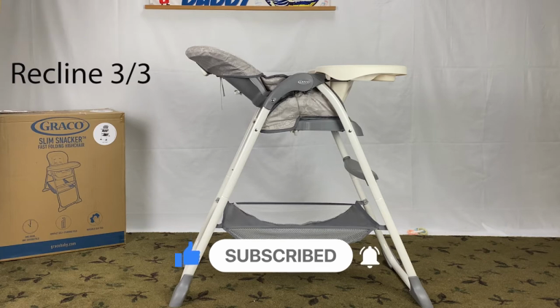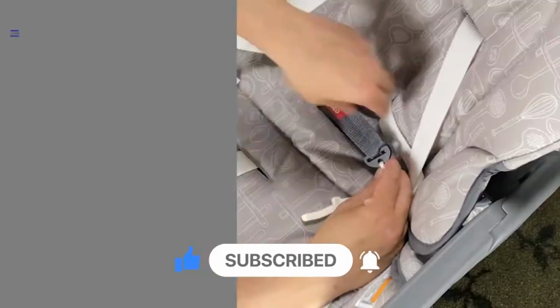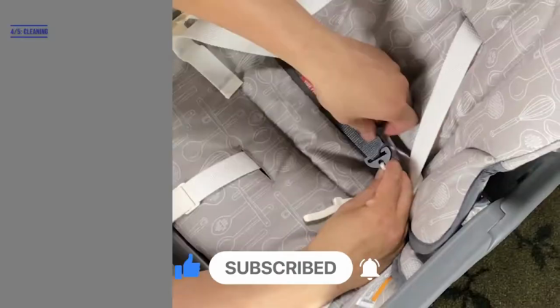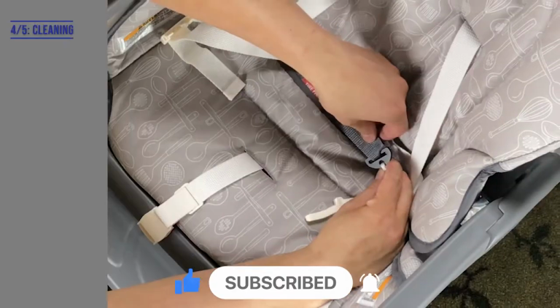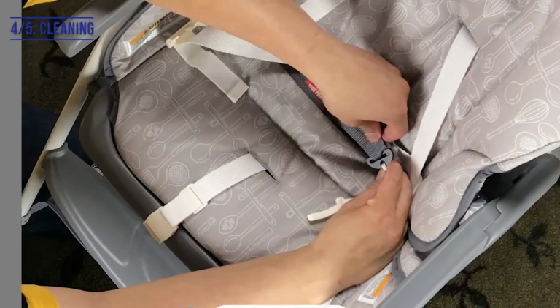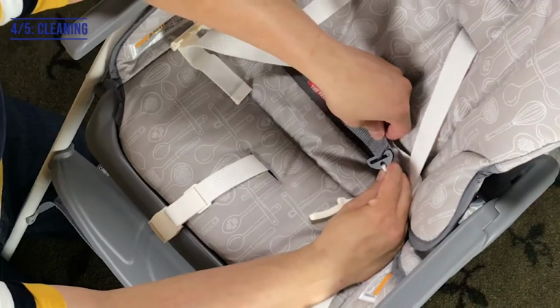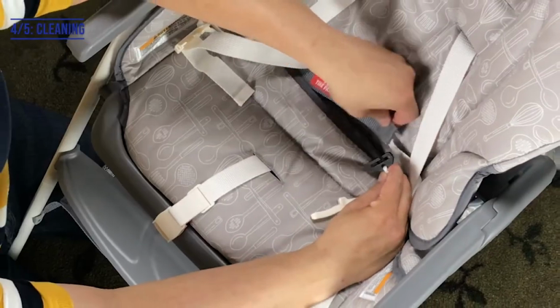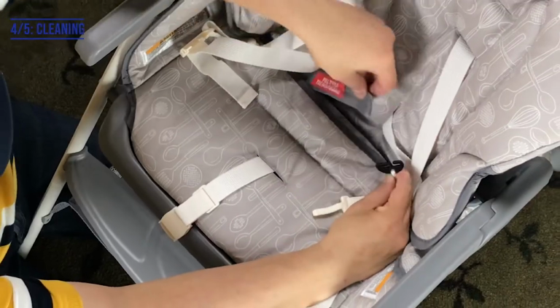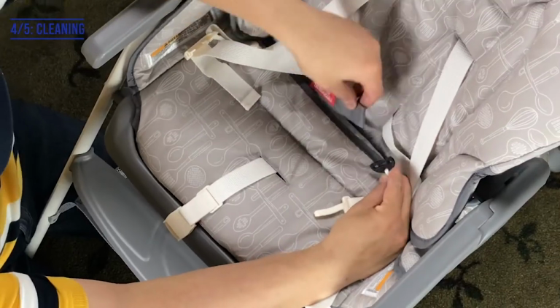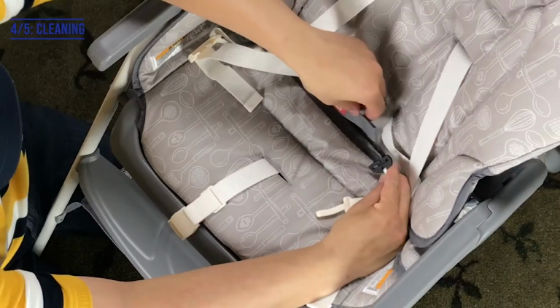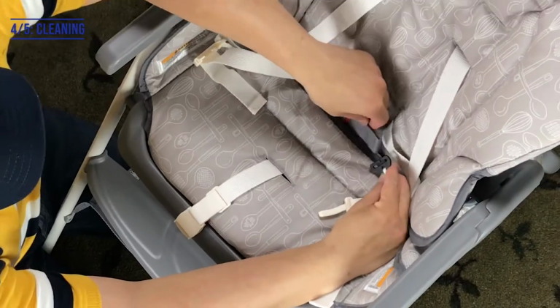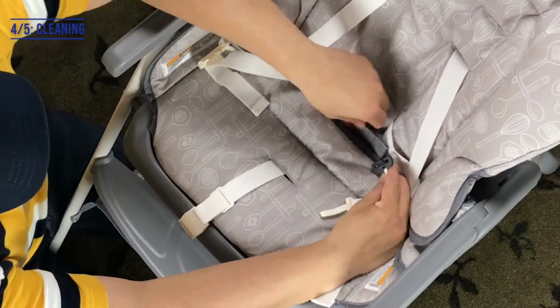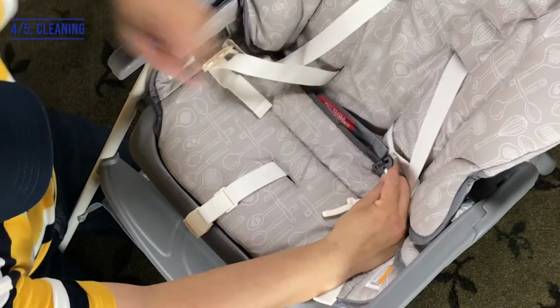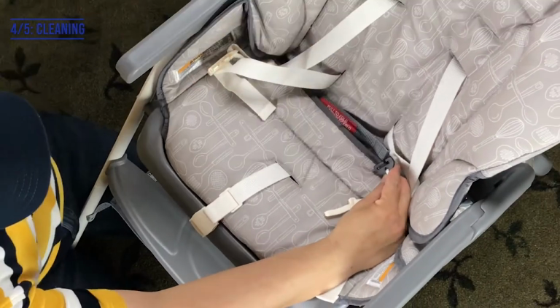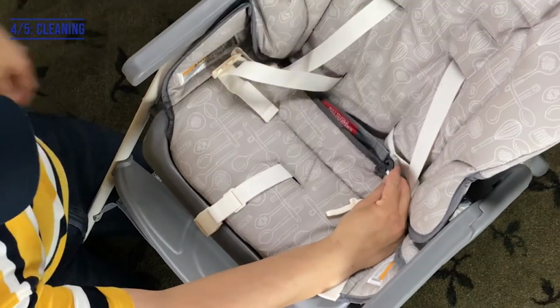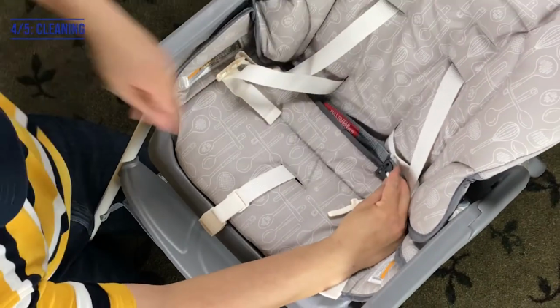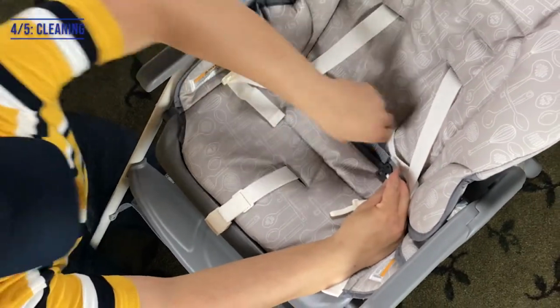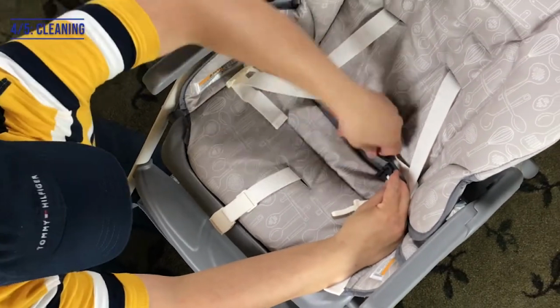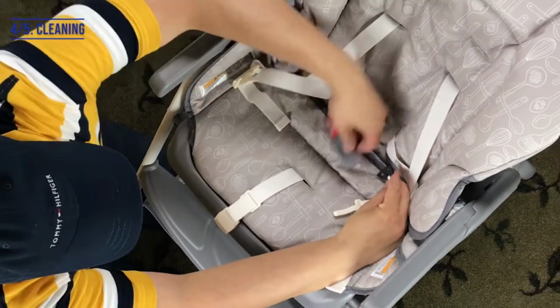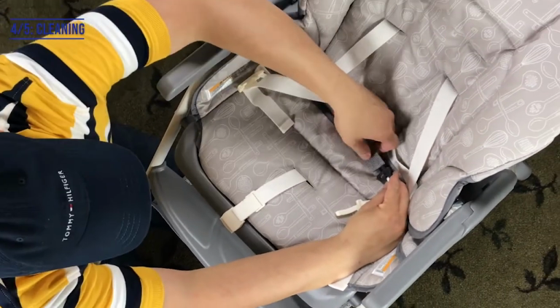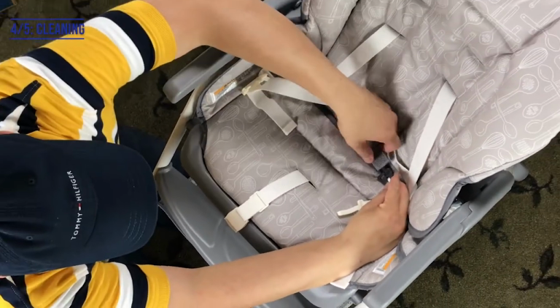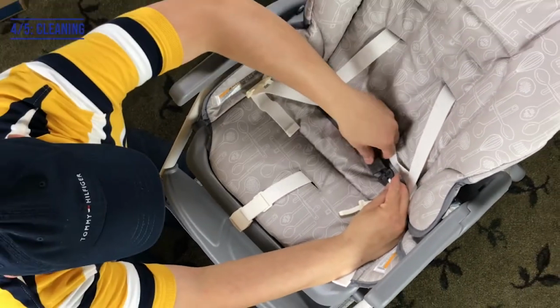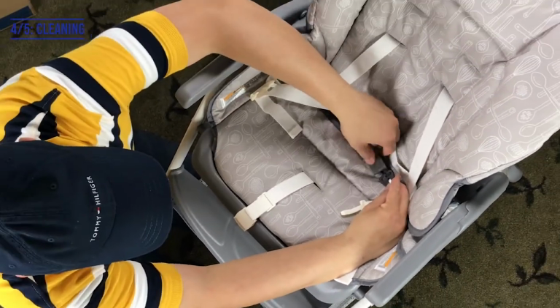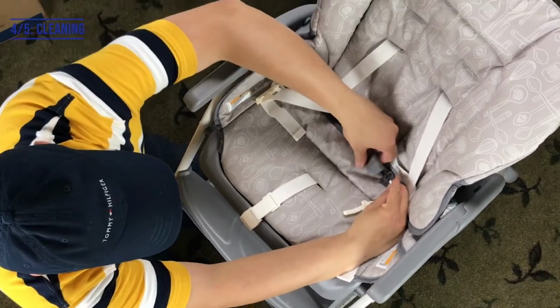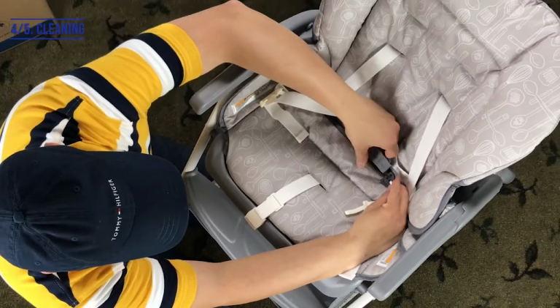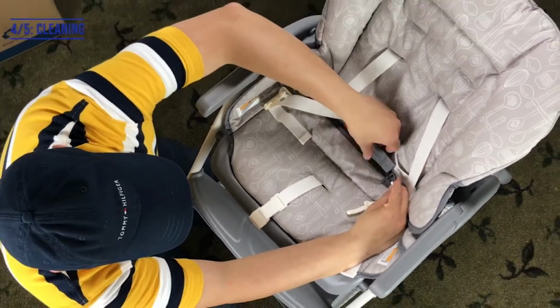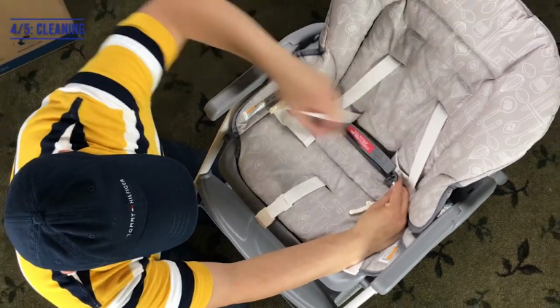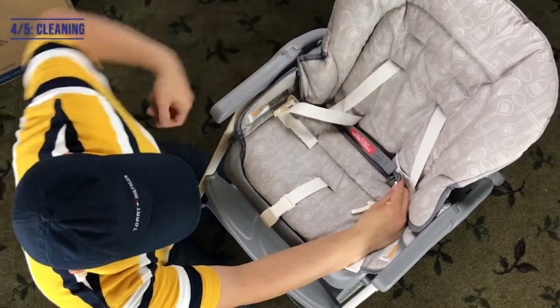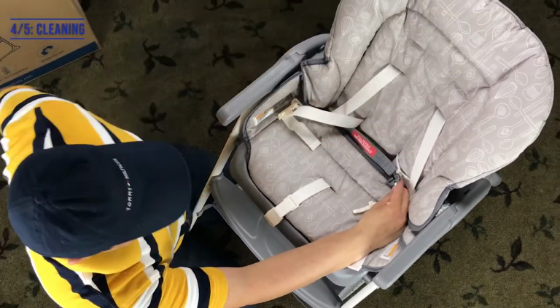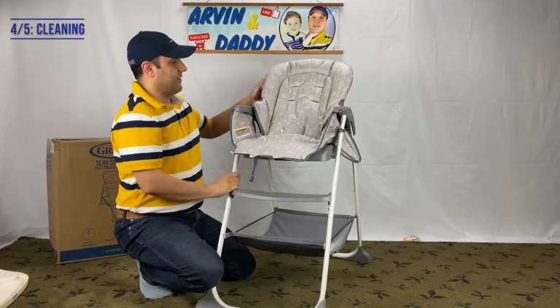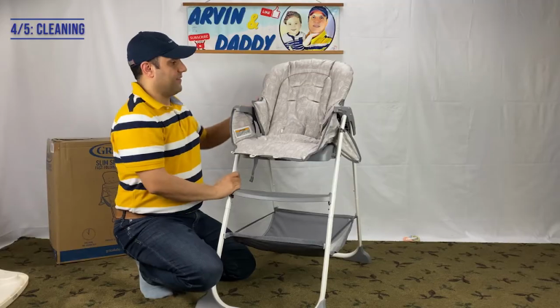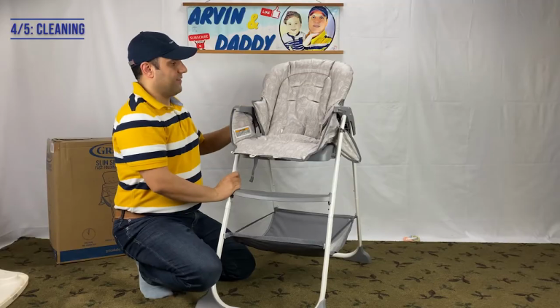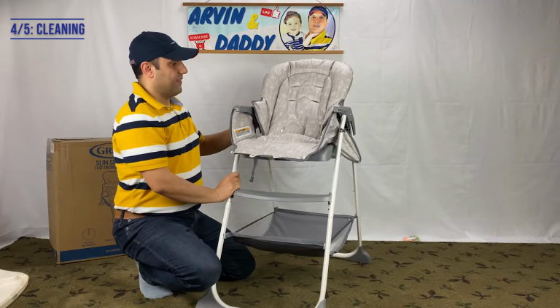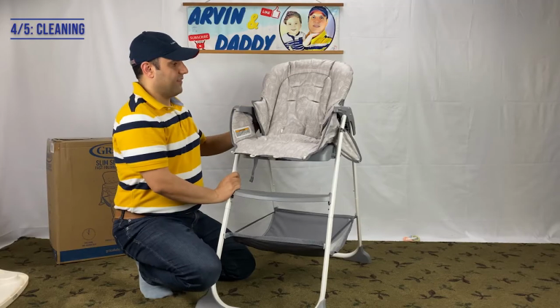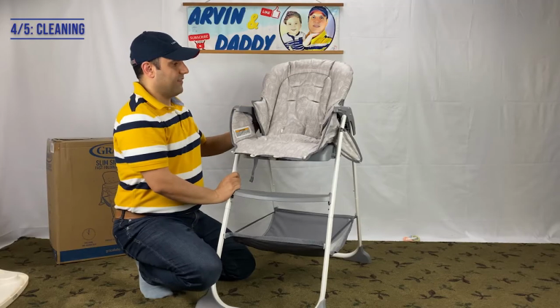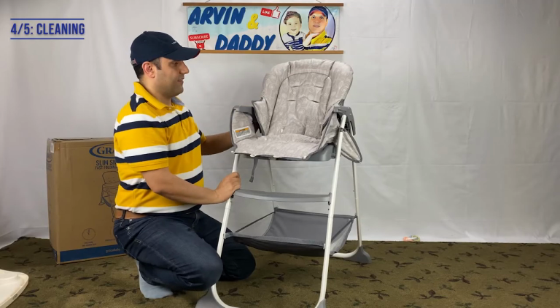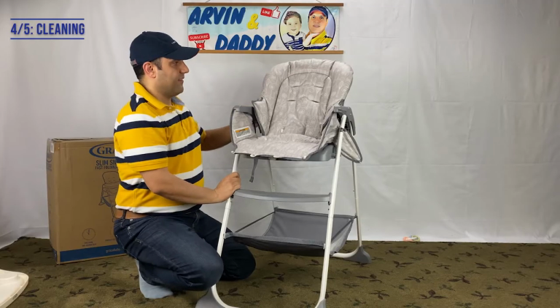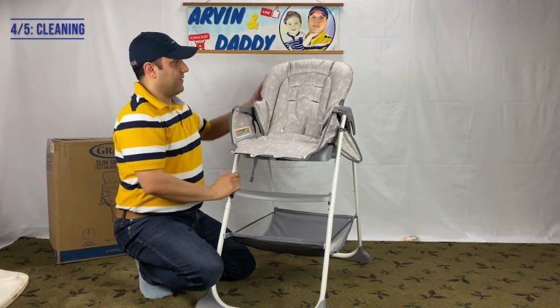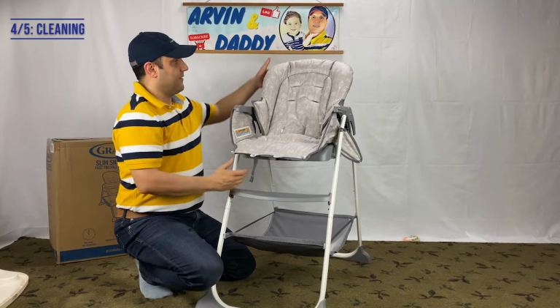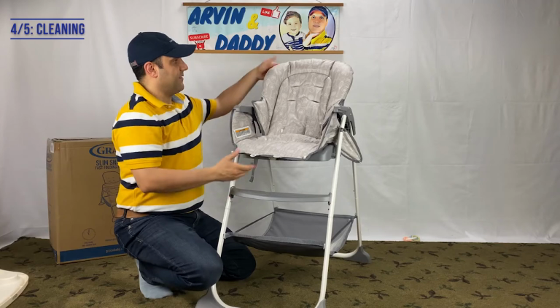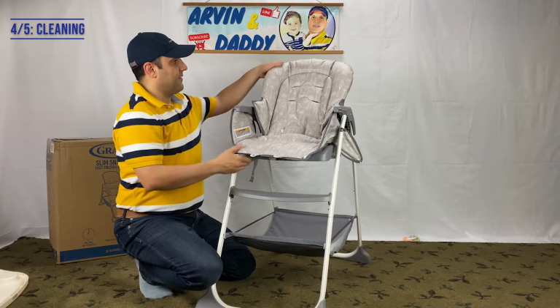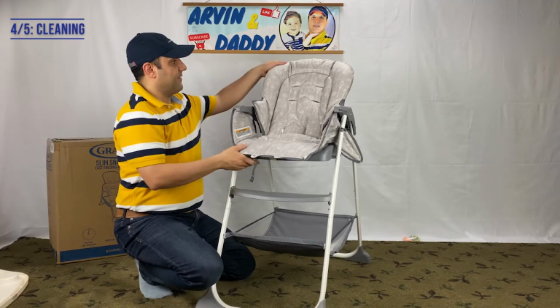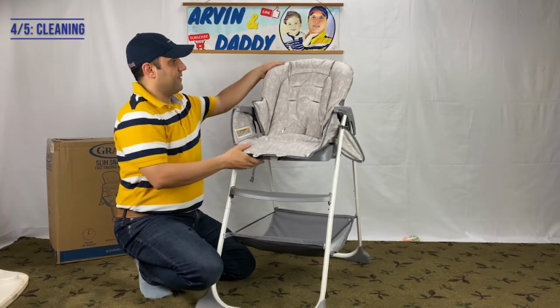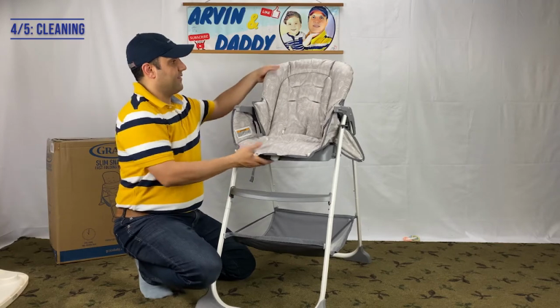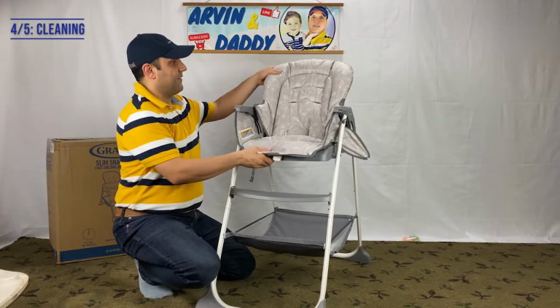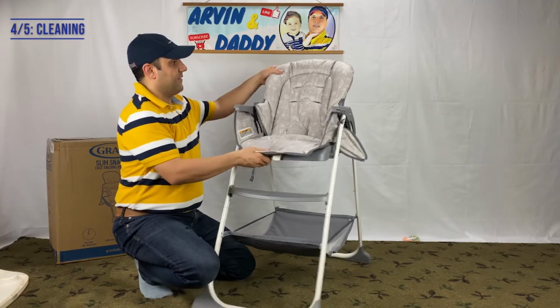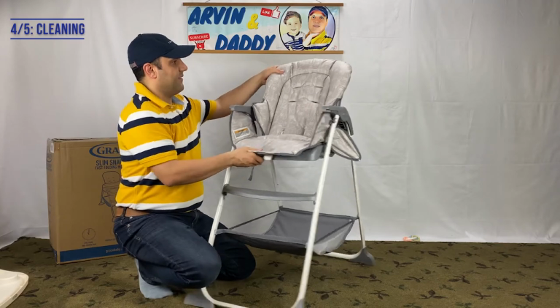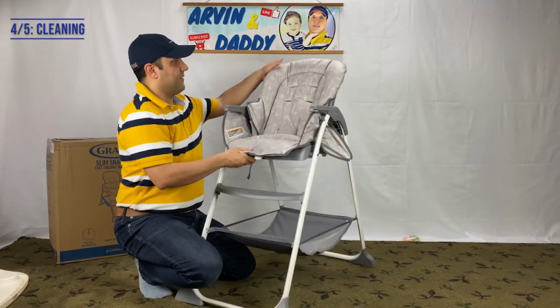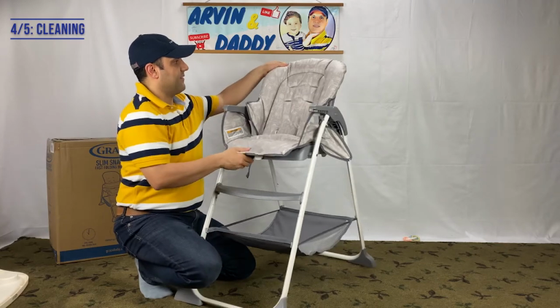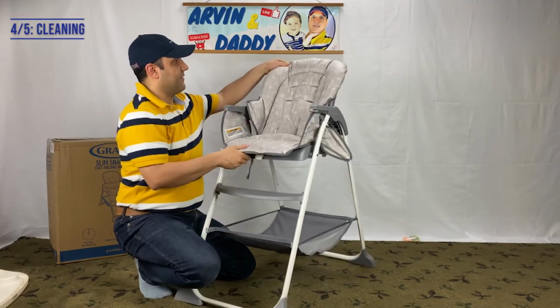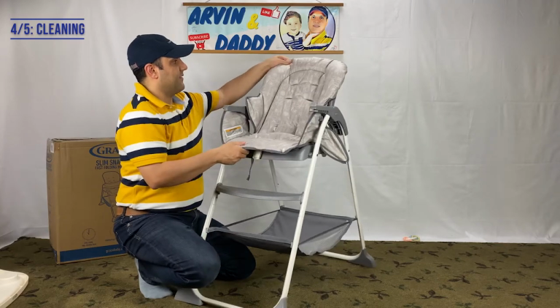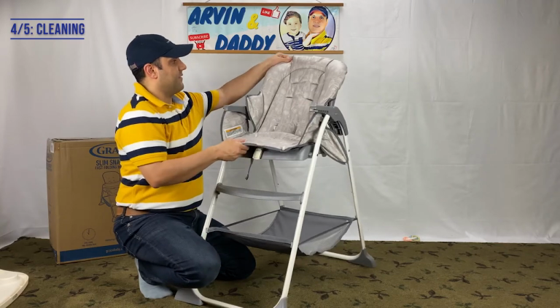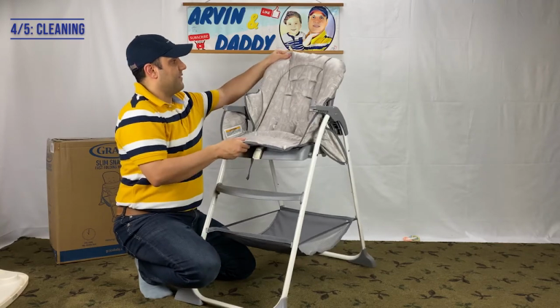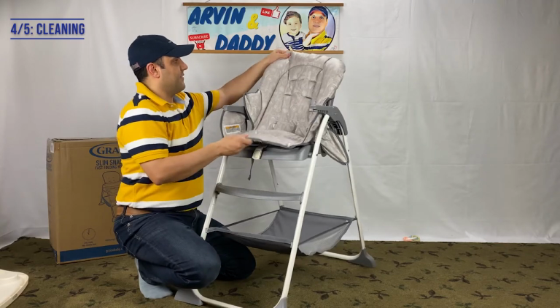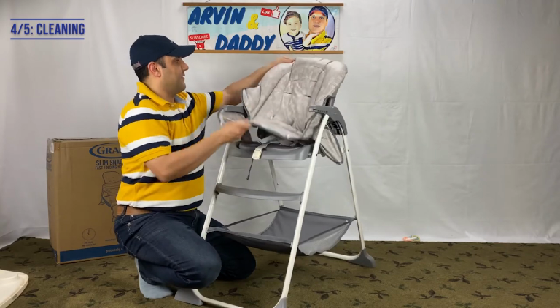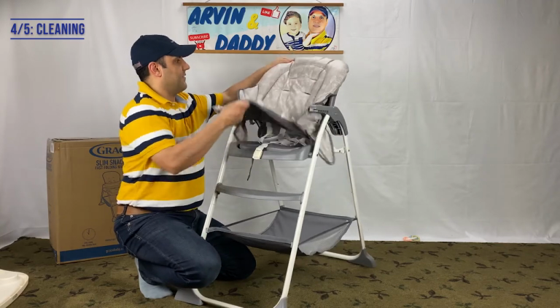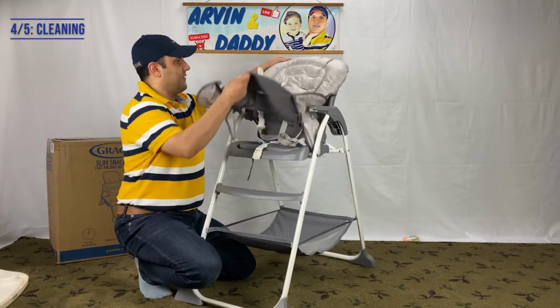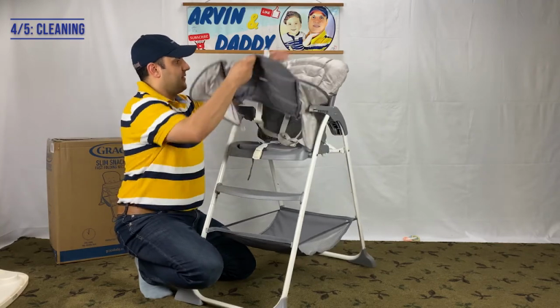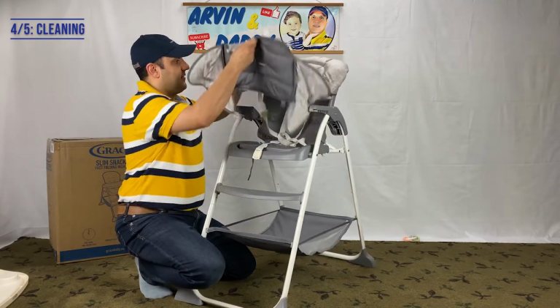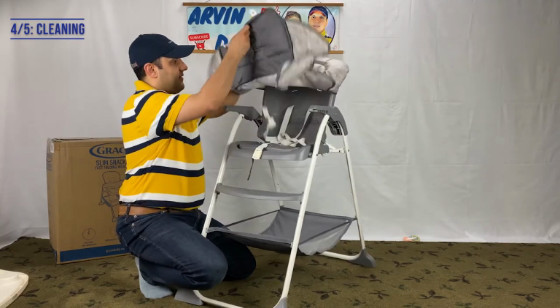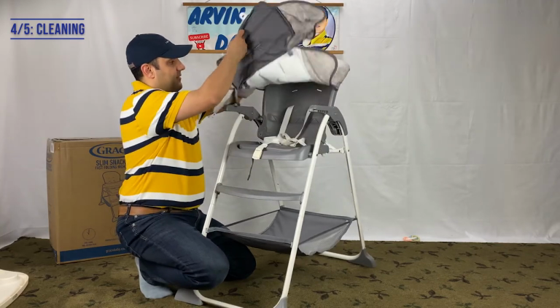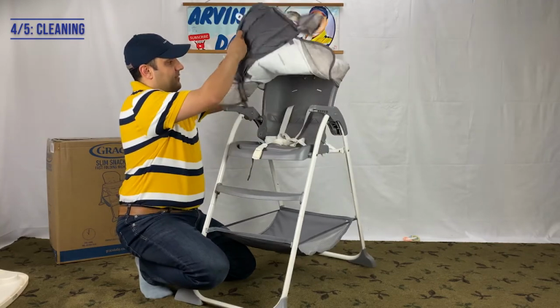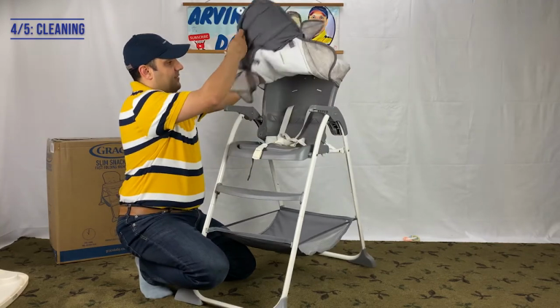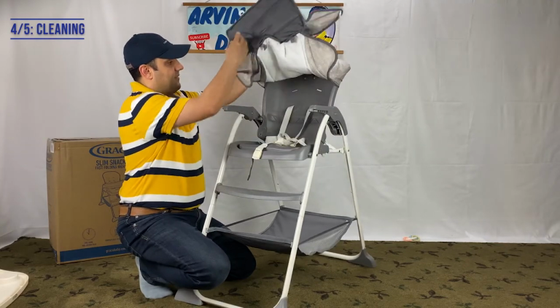Next is cleaning. The seat pad is wipeable for easy cleanups. You can also machine wash it.